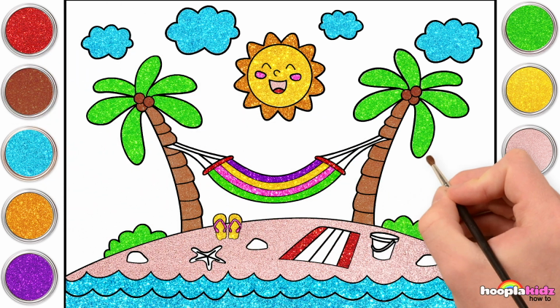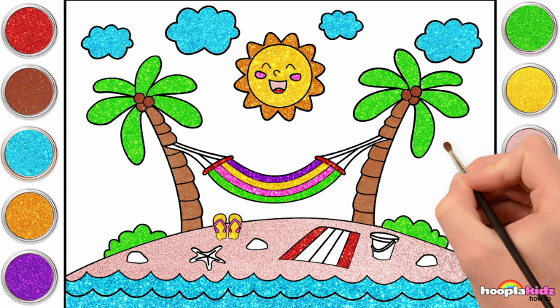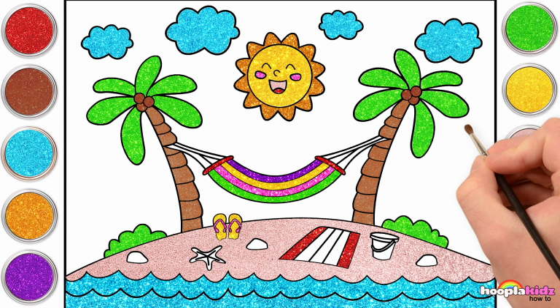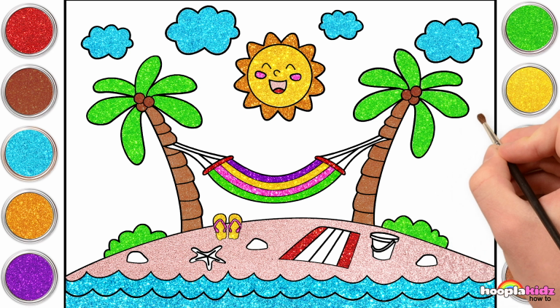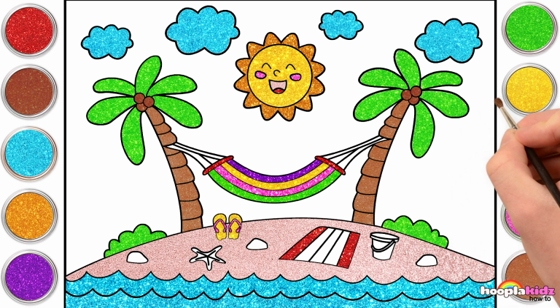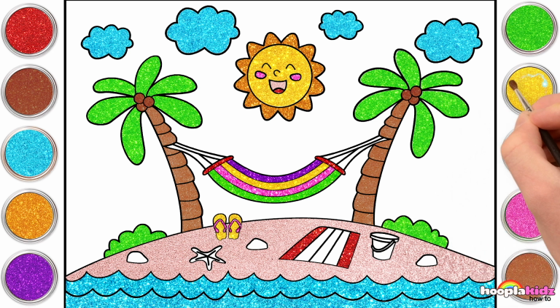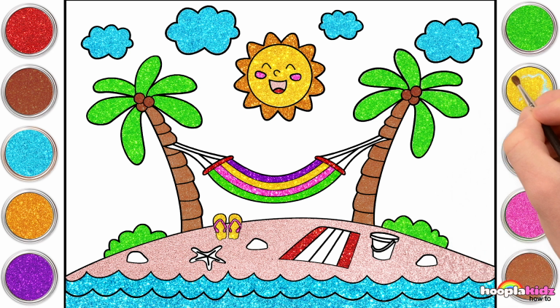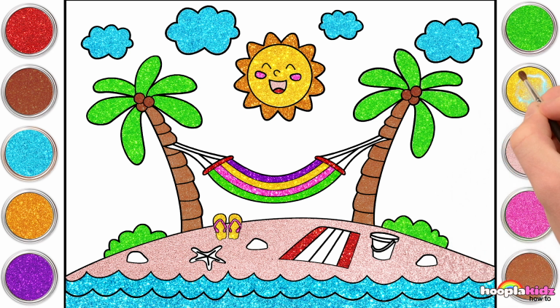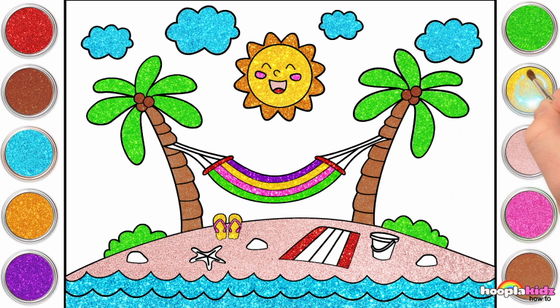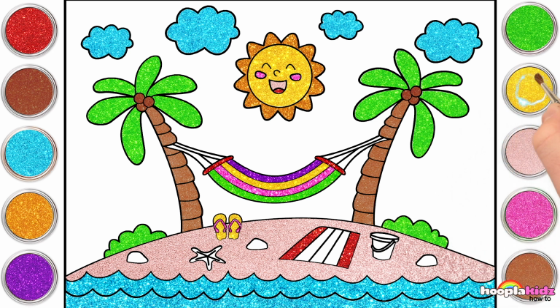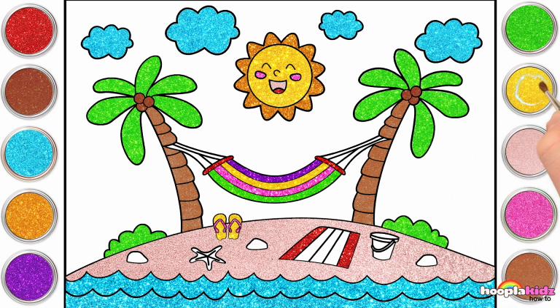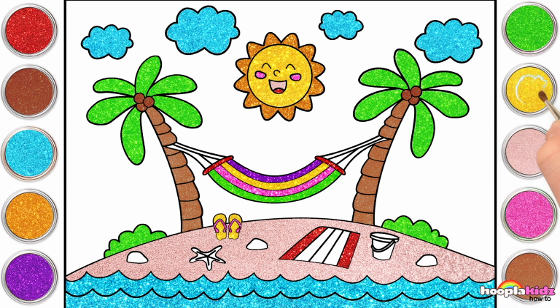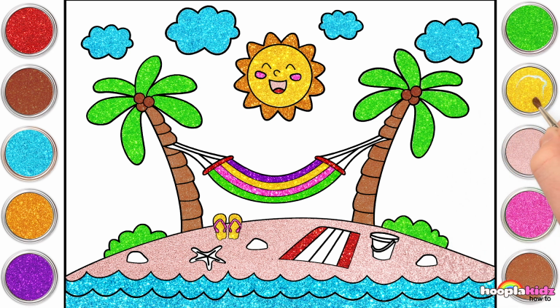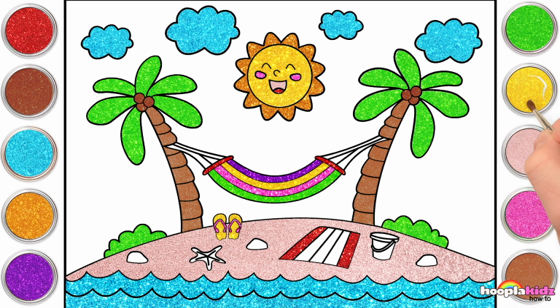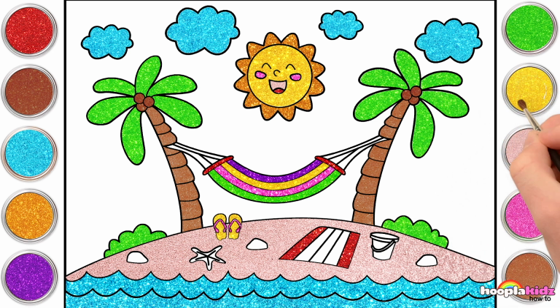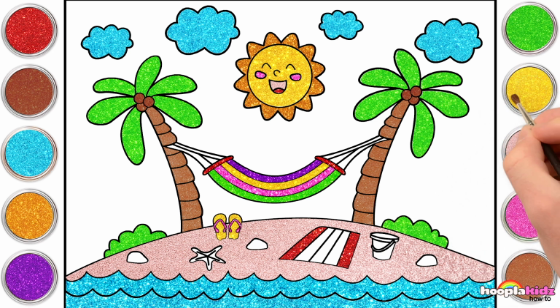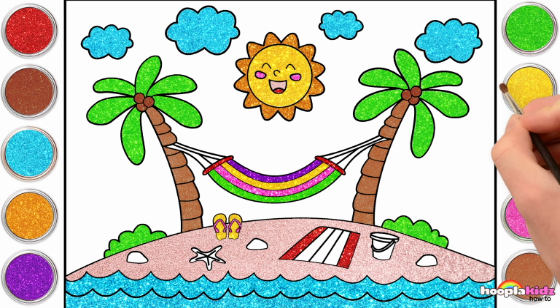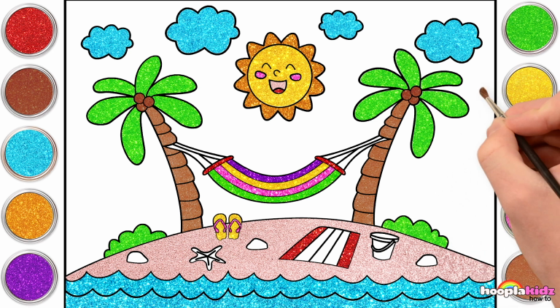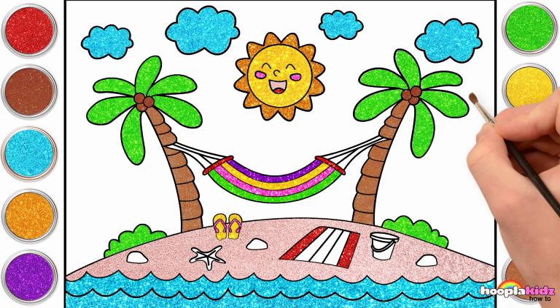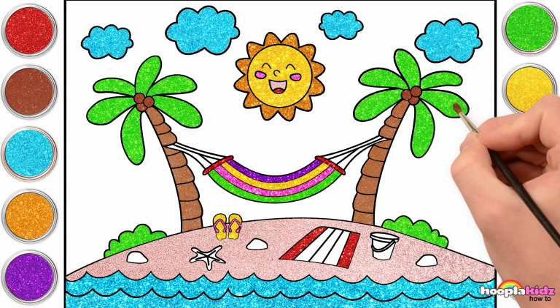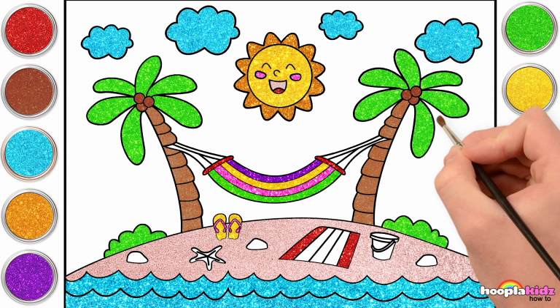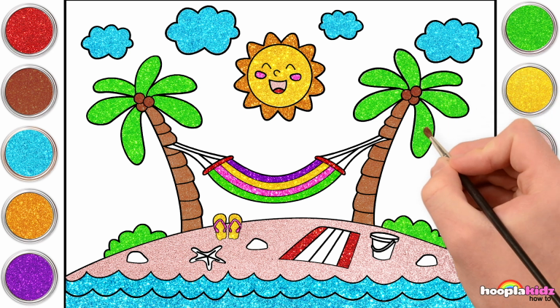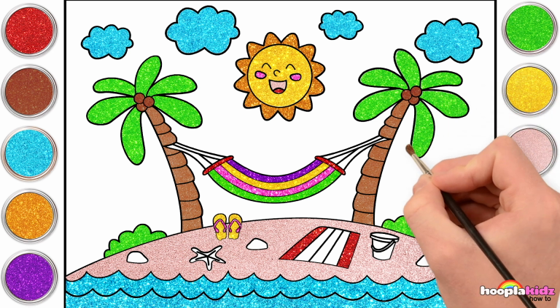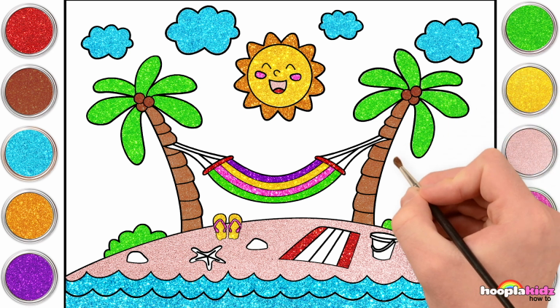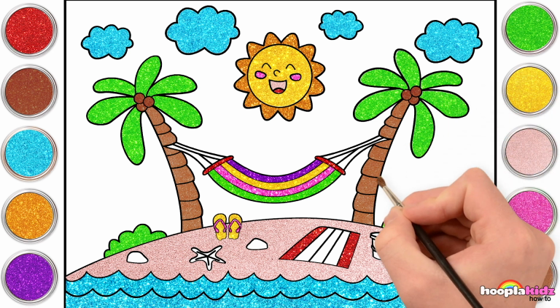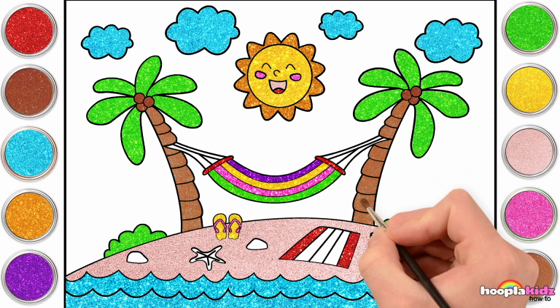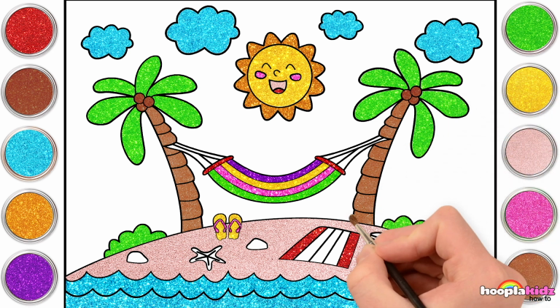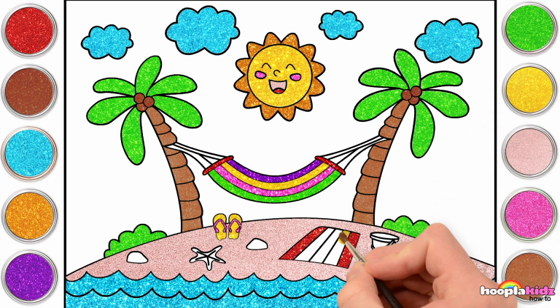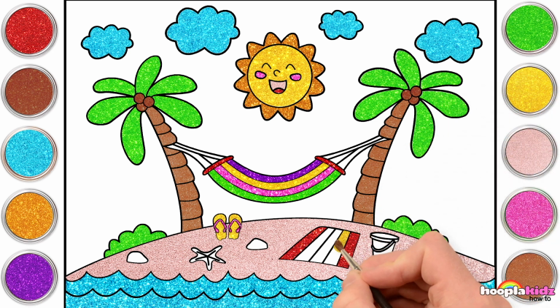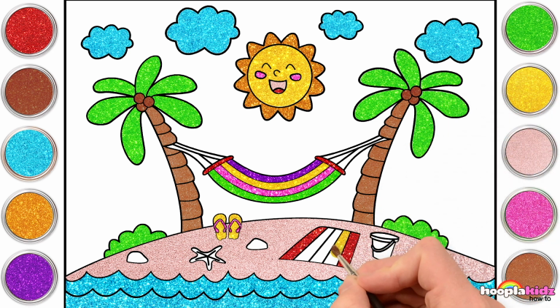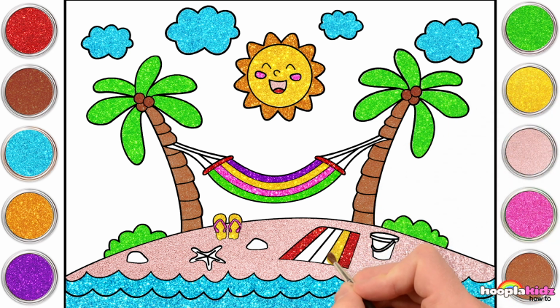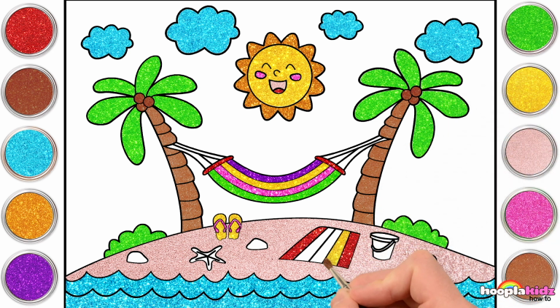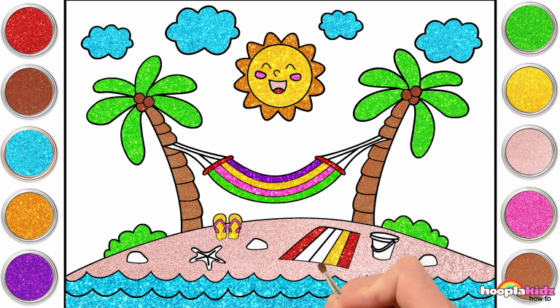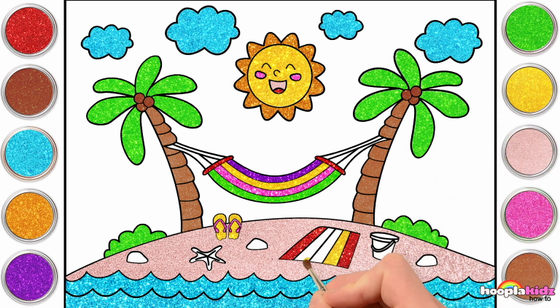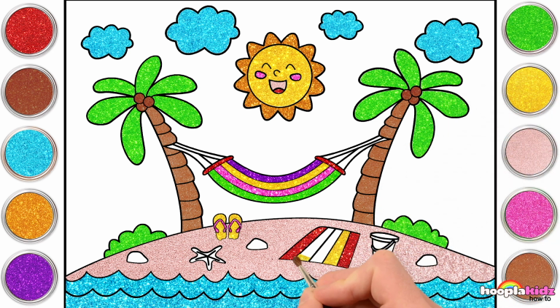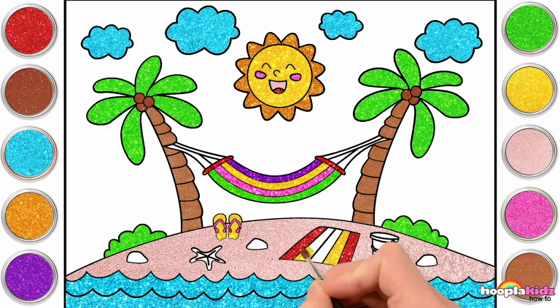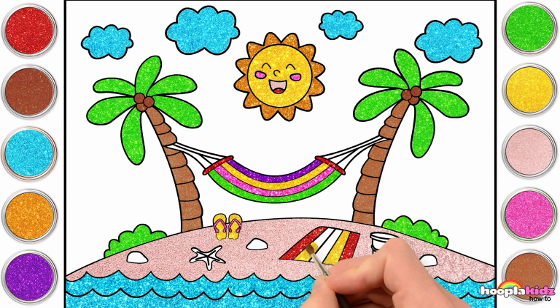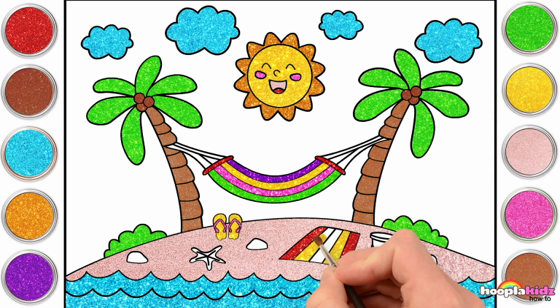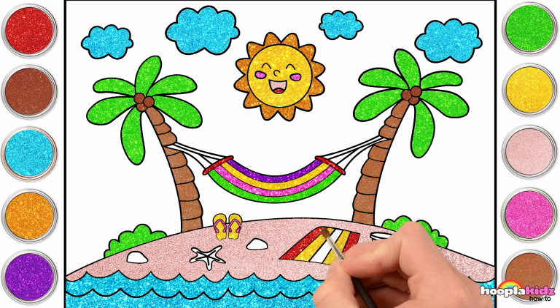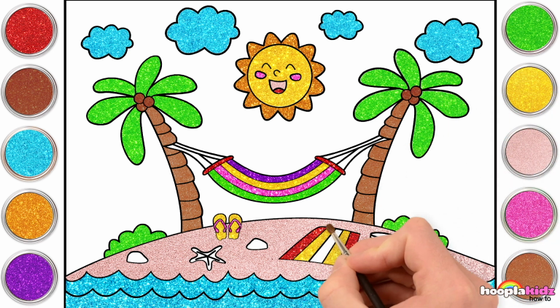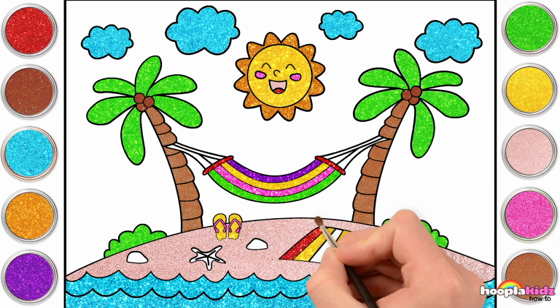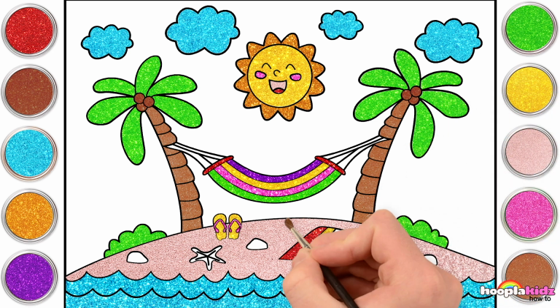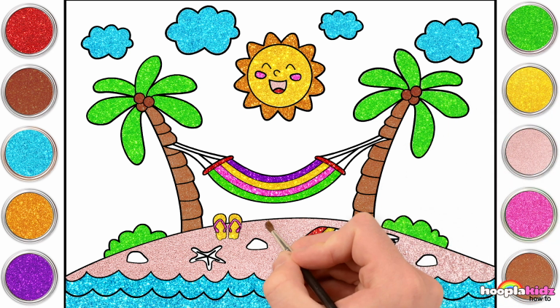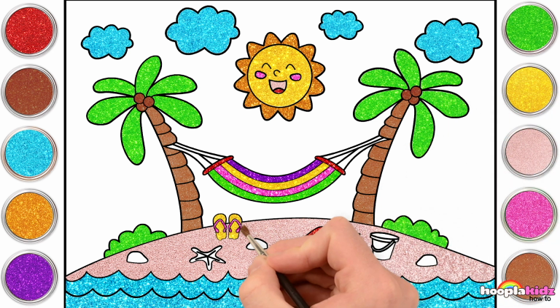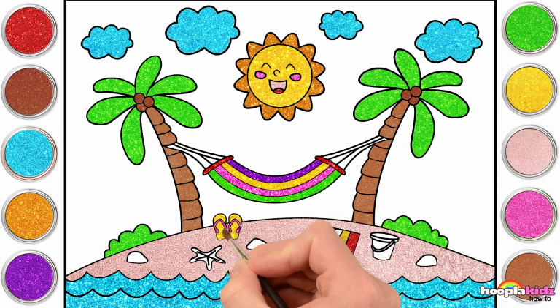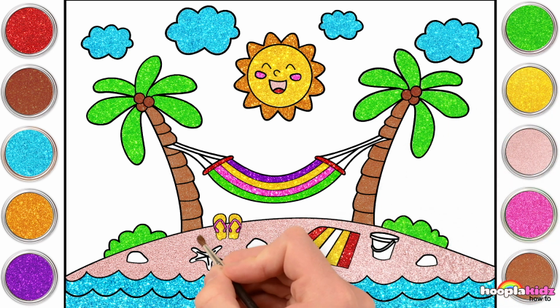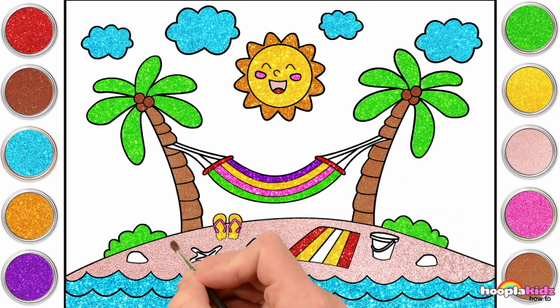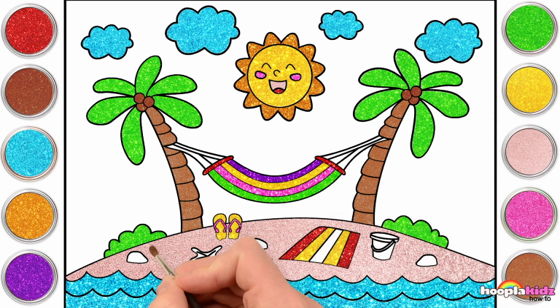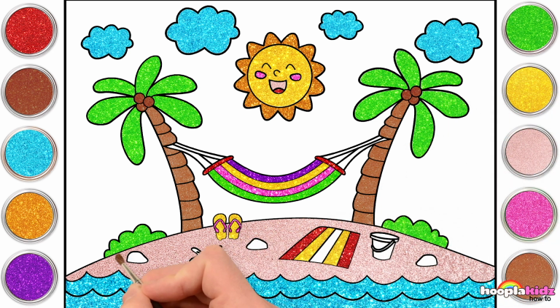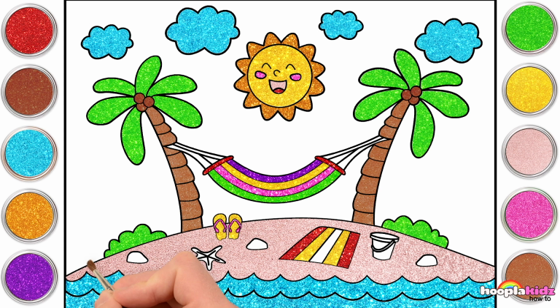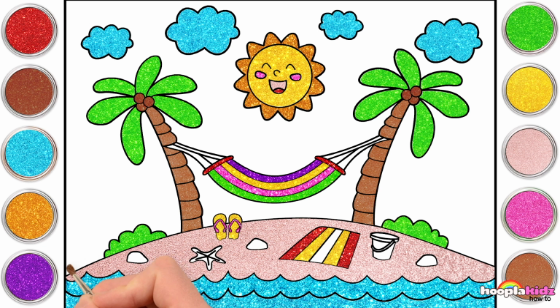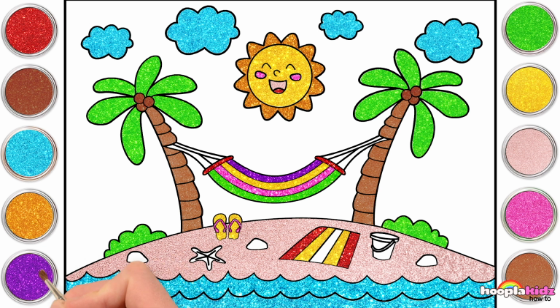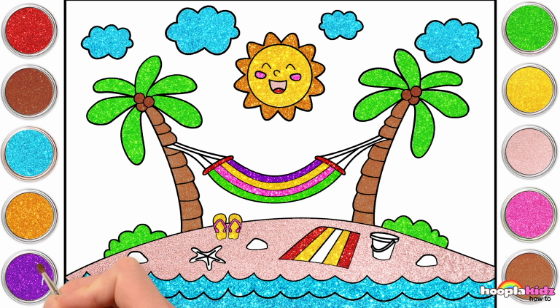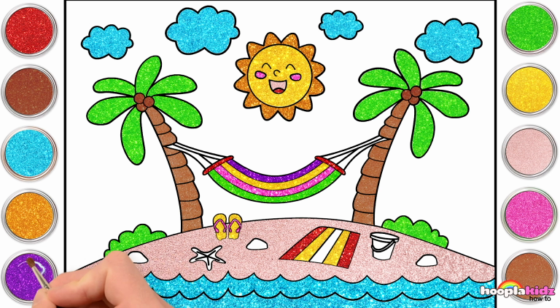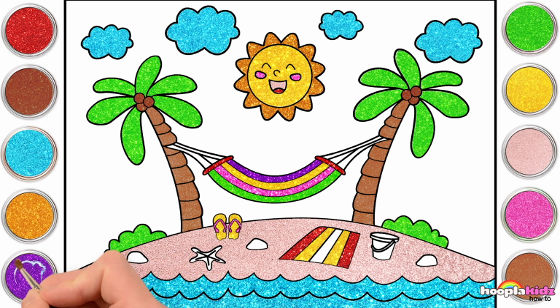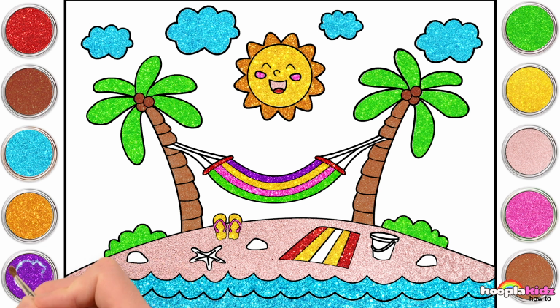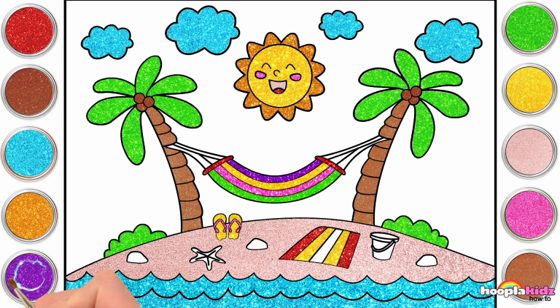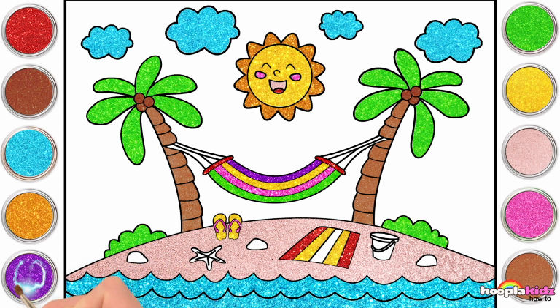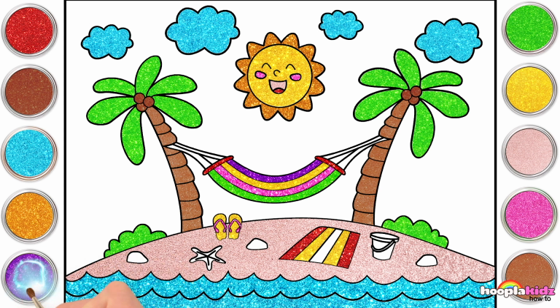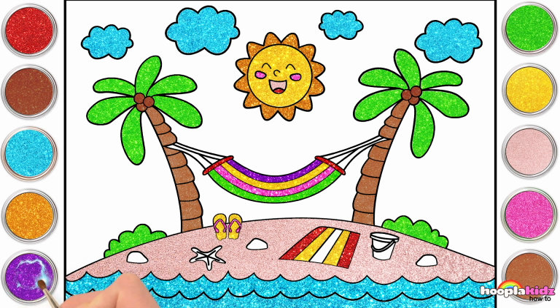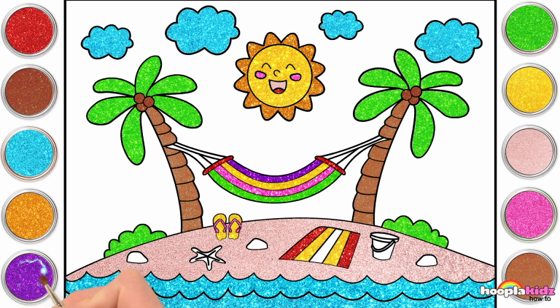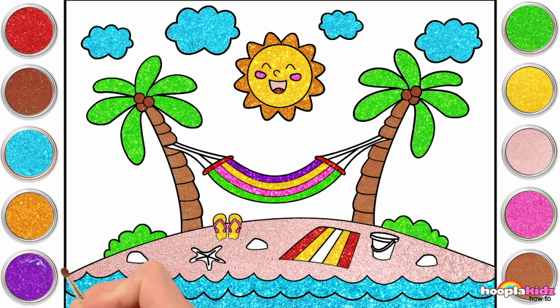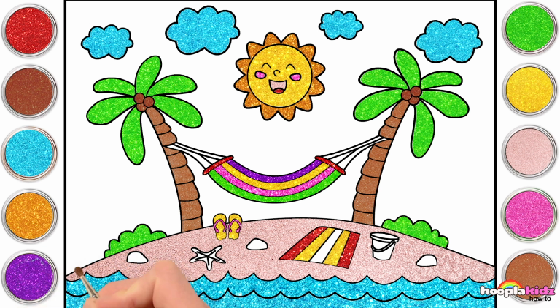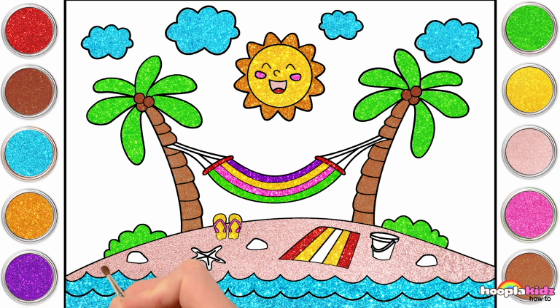would go perfectly next to that red. The brighter the better. Now what should we do the middle stripe in? Ooh, purple! Yes, what a great choice!